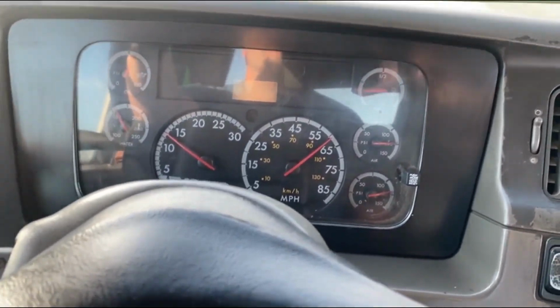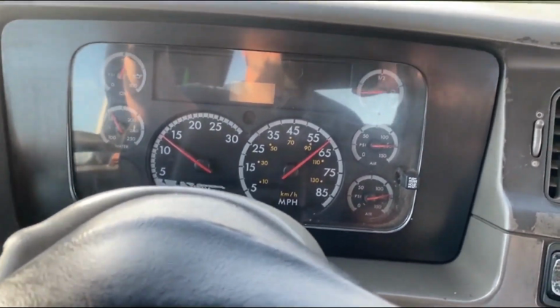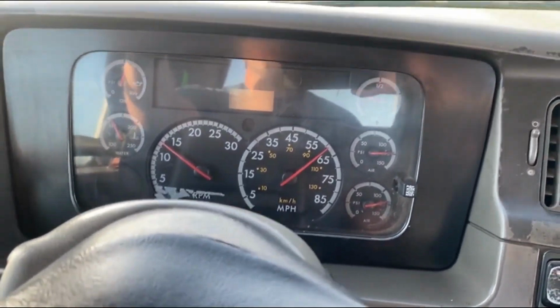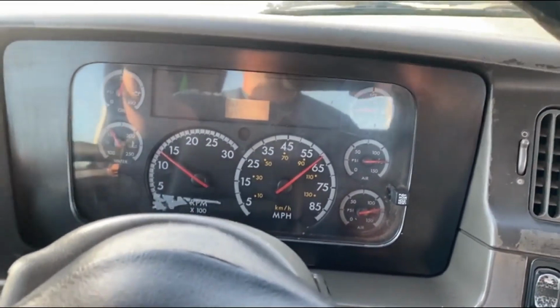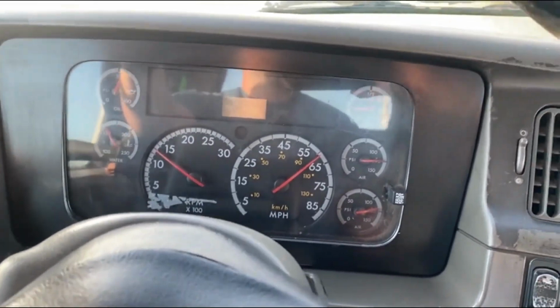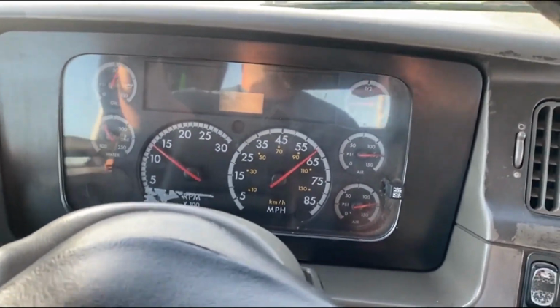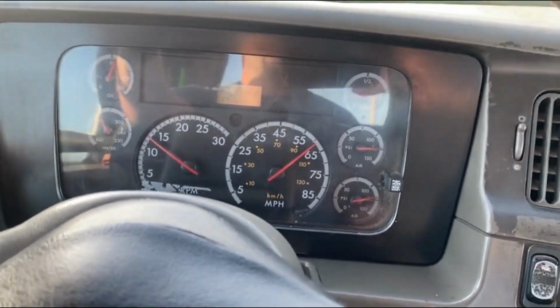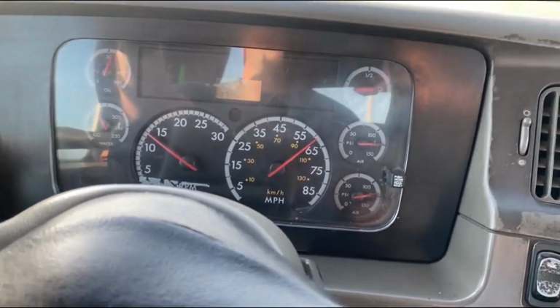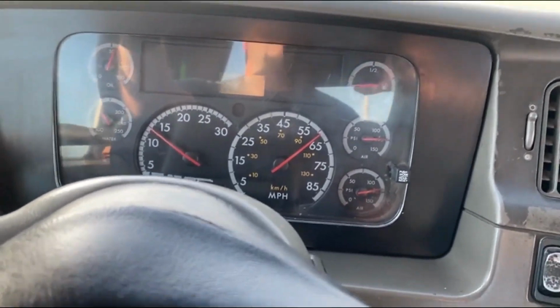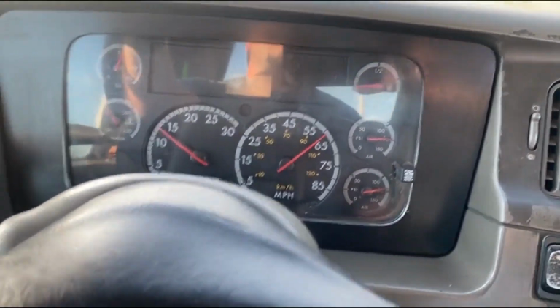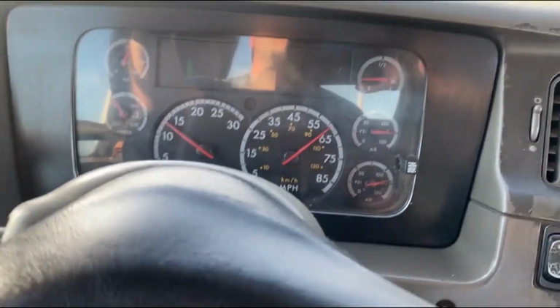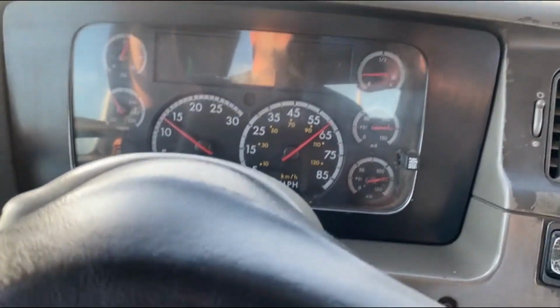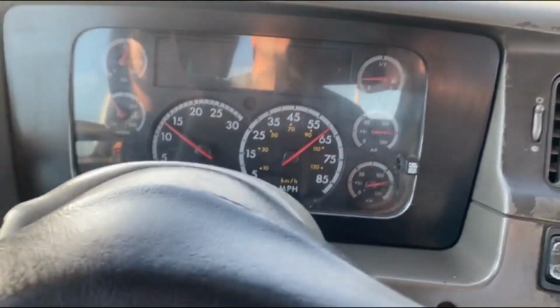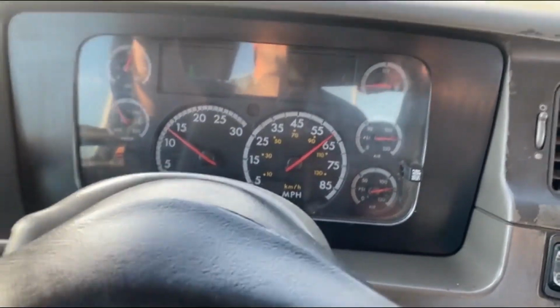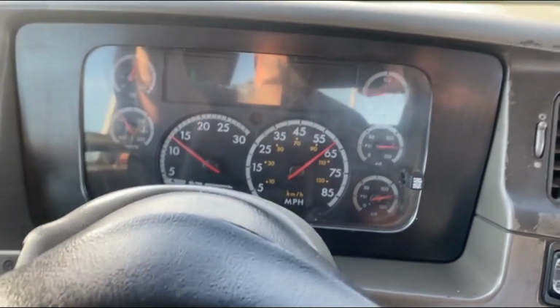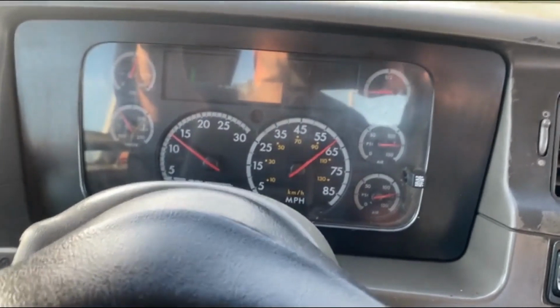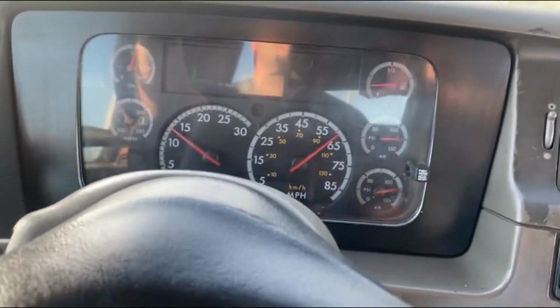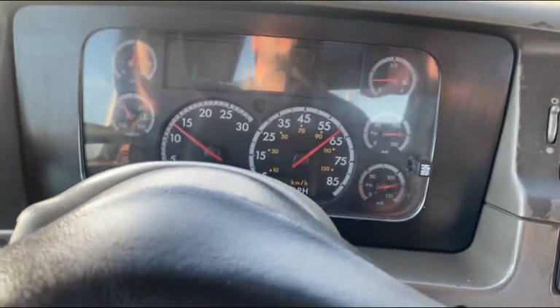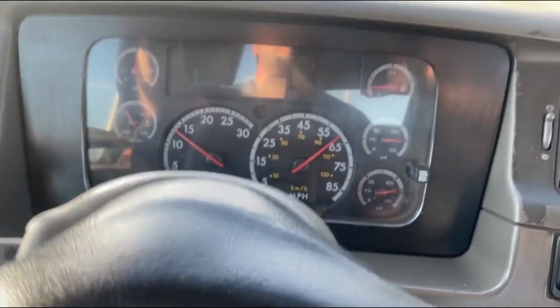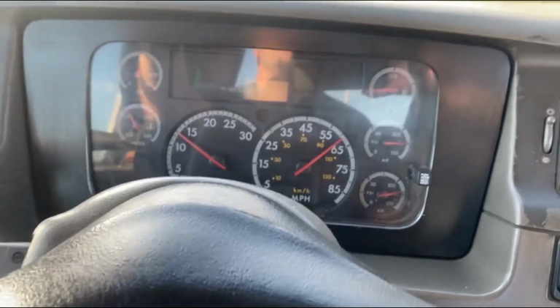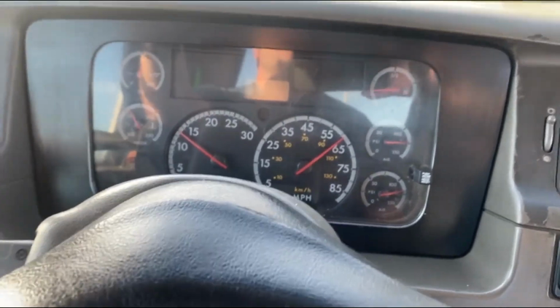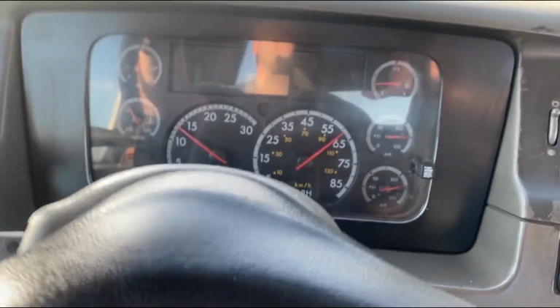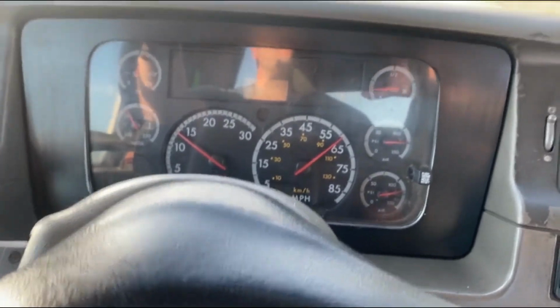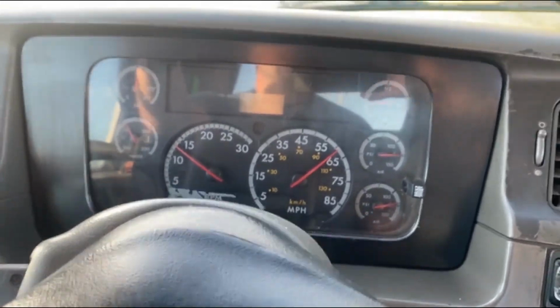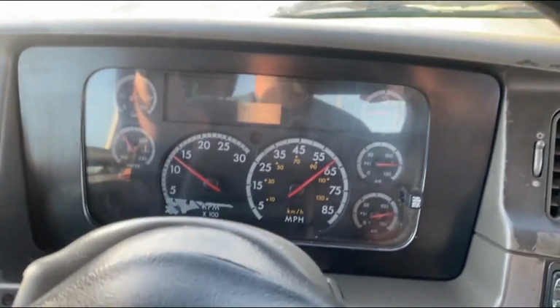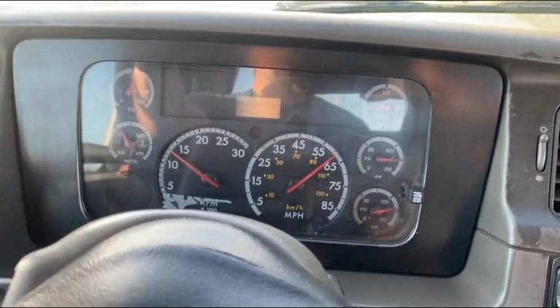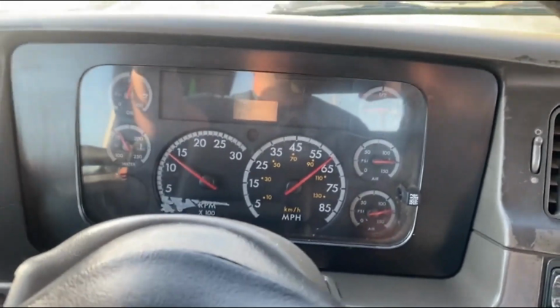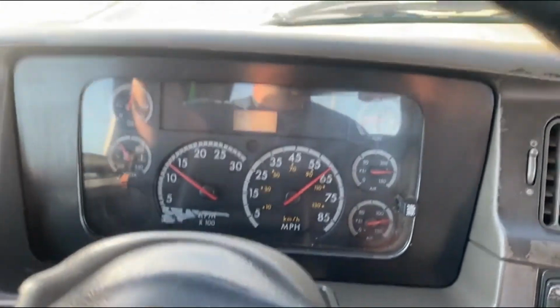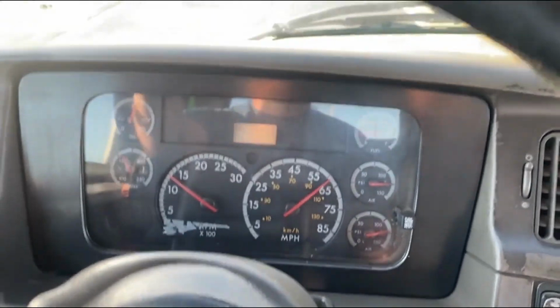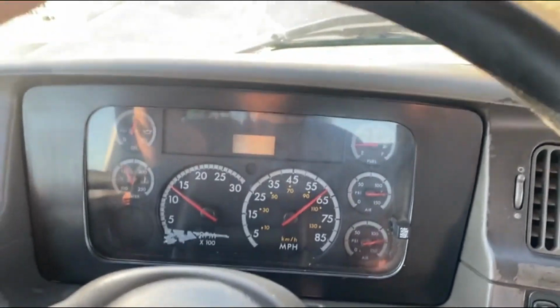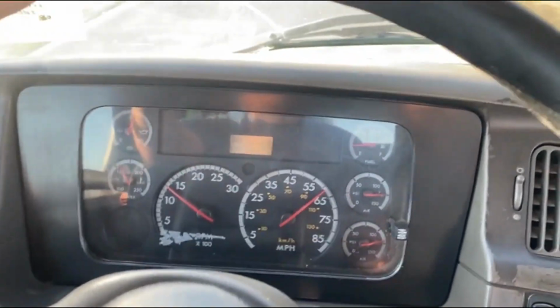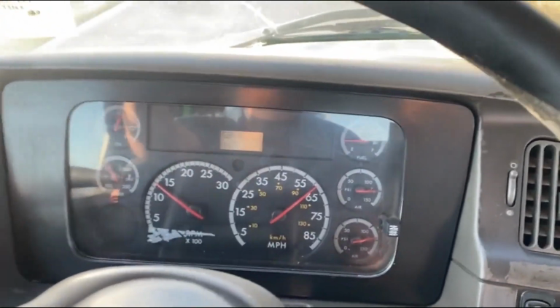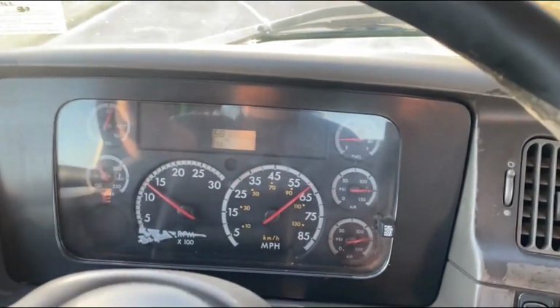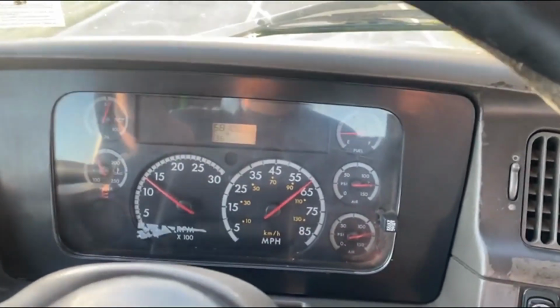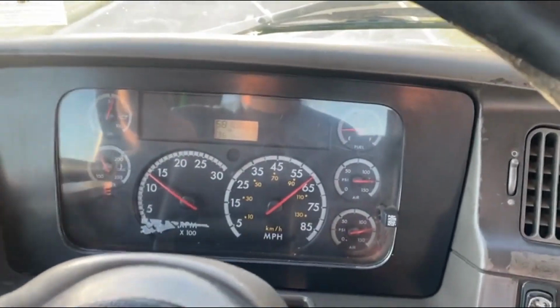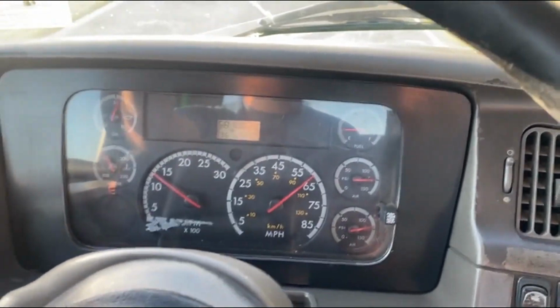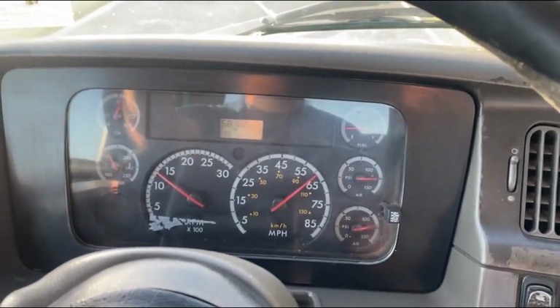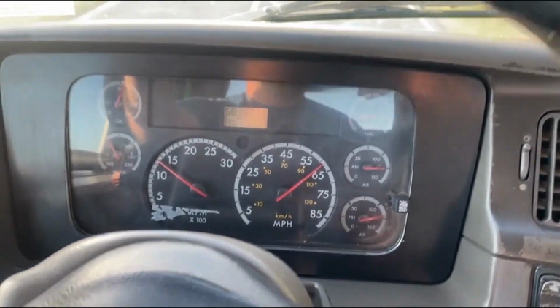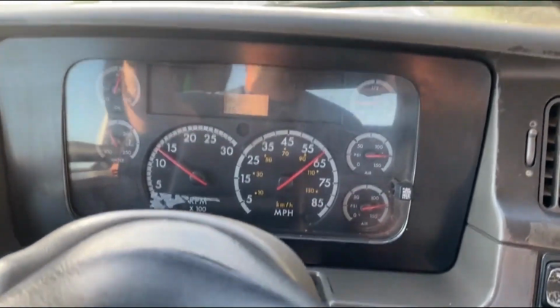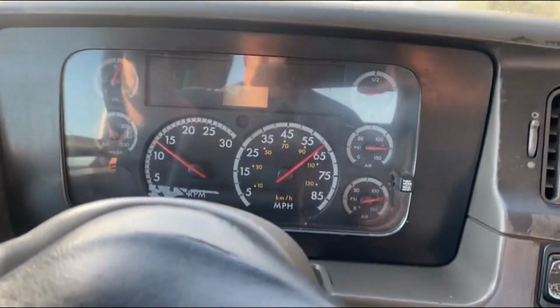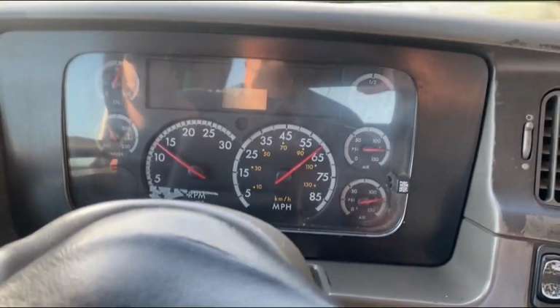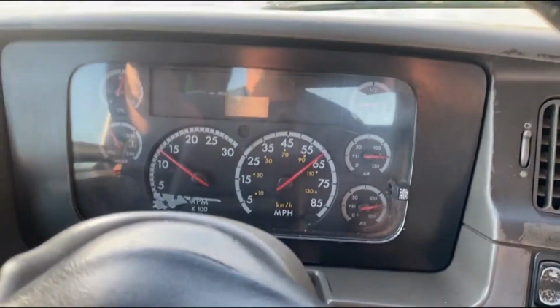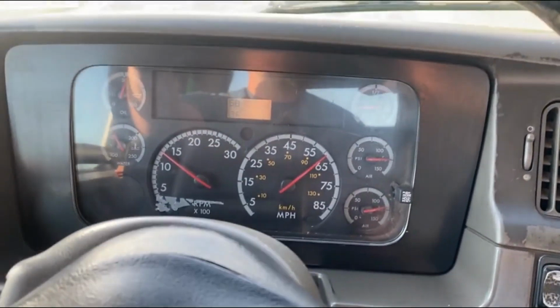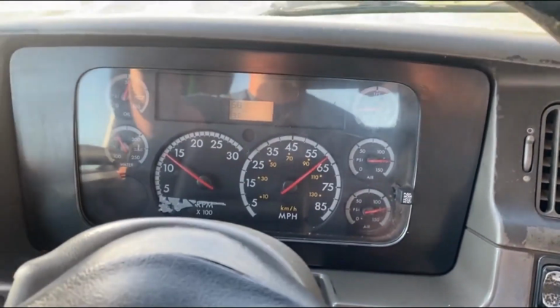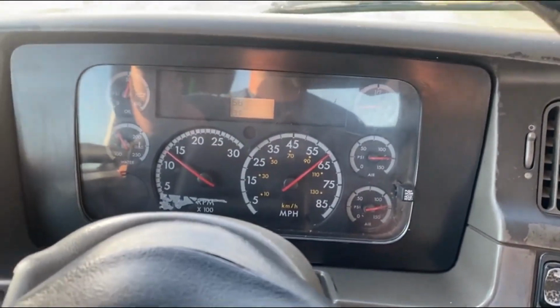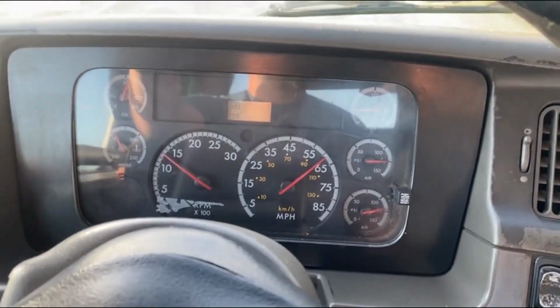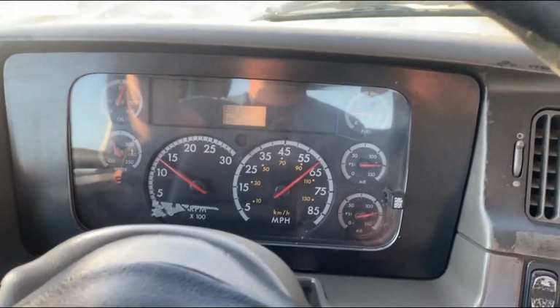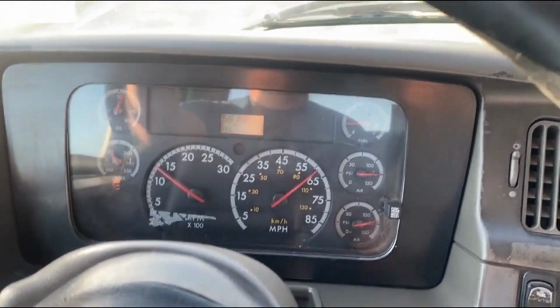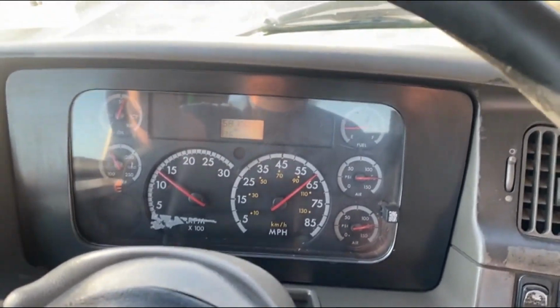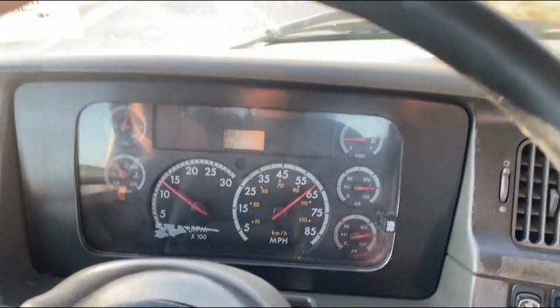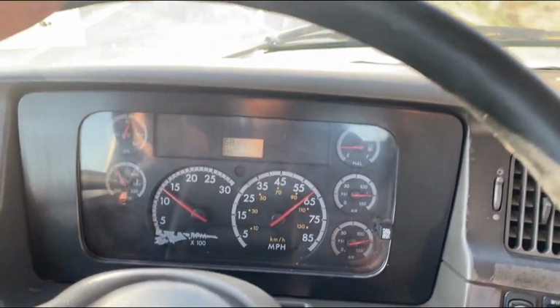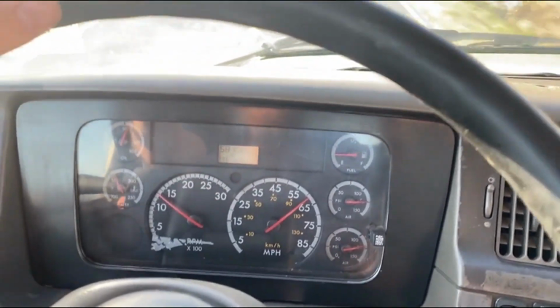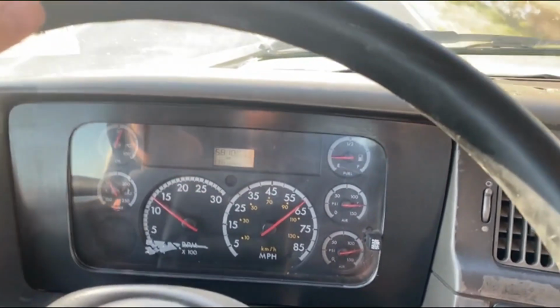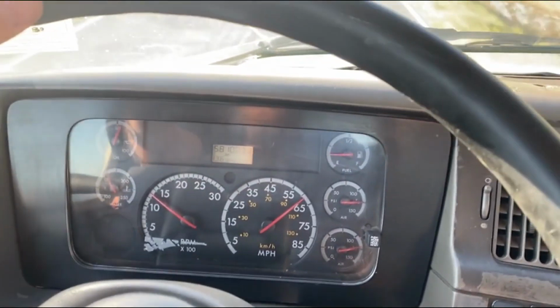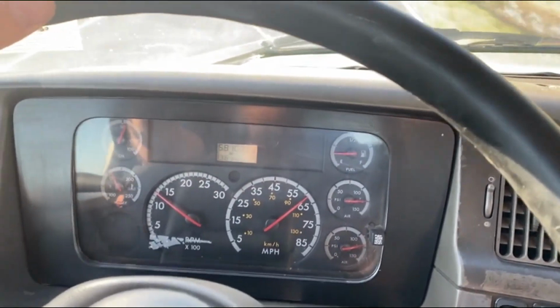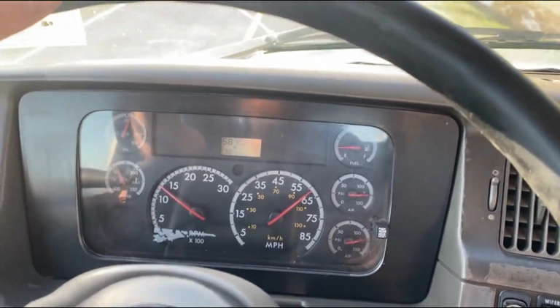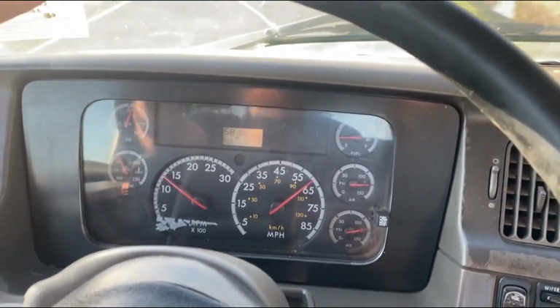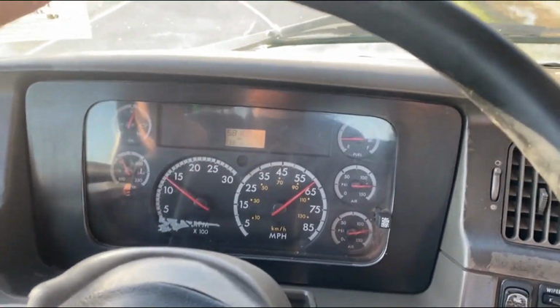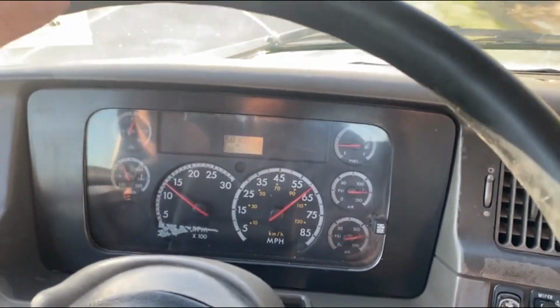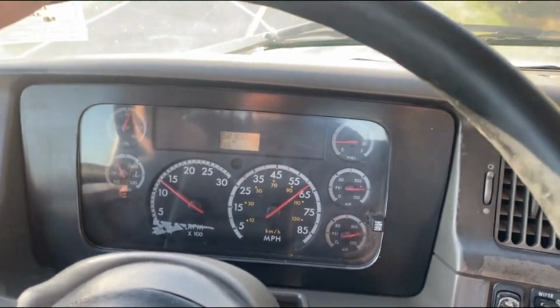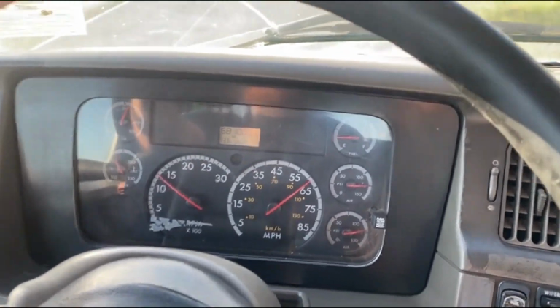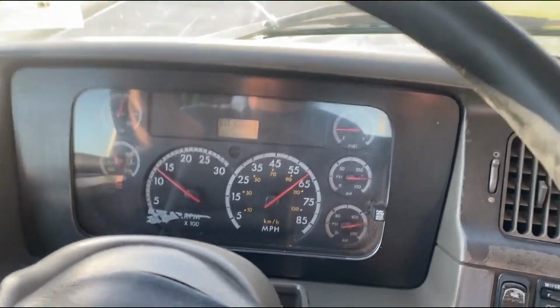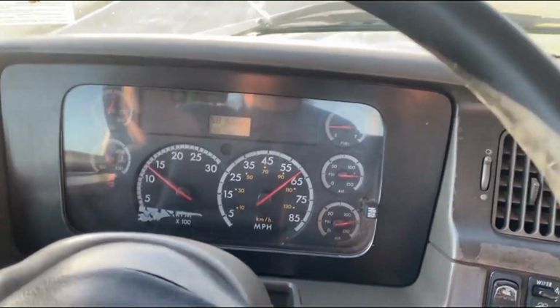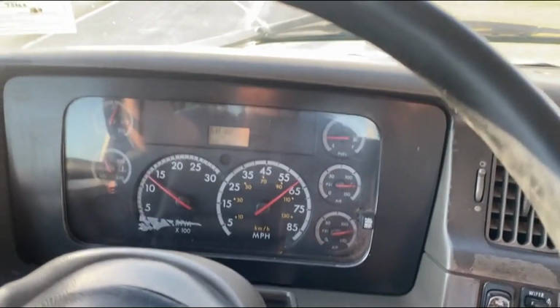Truck cranks, runs, drives. Got a 12.7 liter Detroit Series 60 engine in here — that's the engine everybody's looking for.